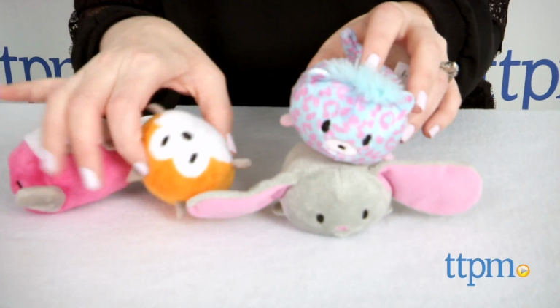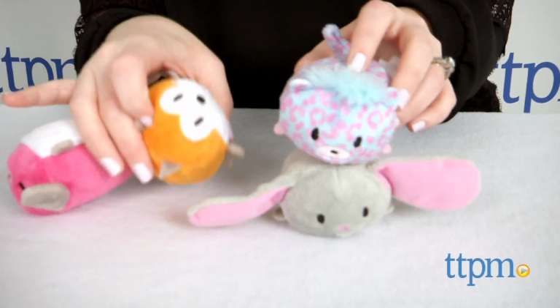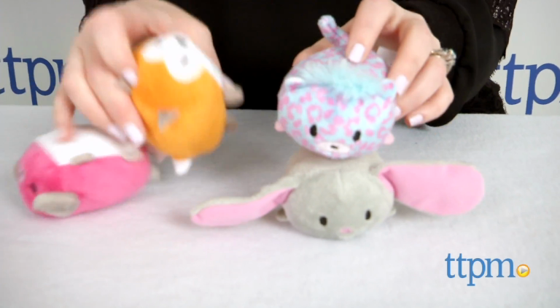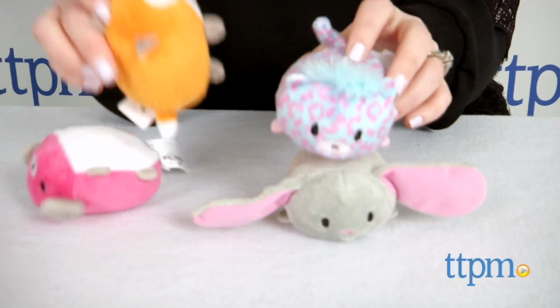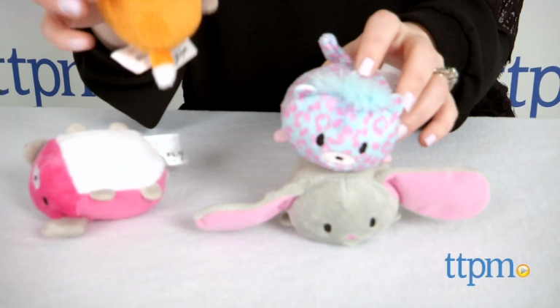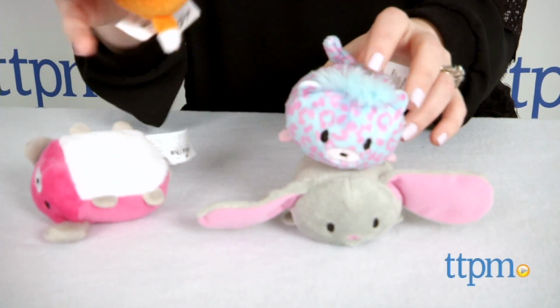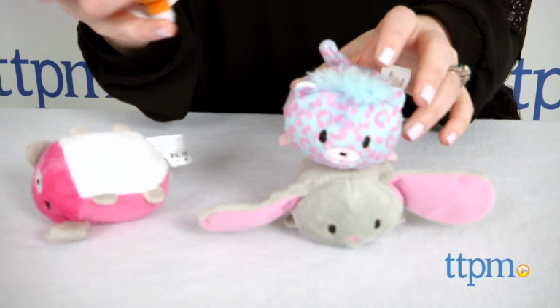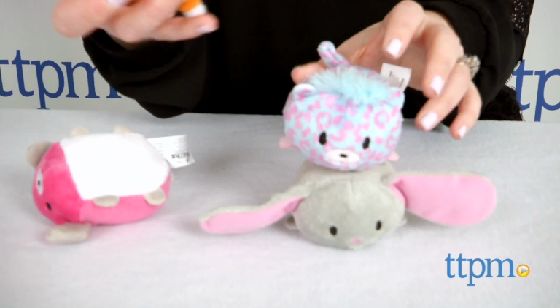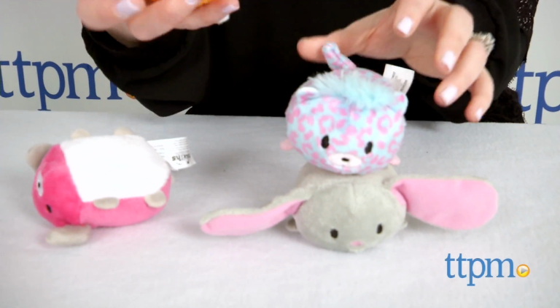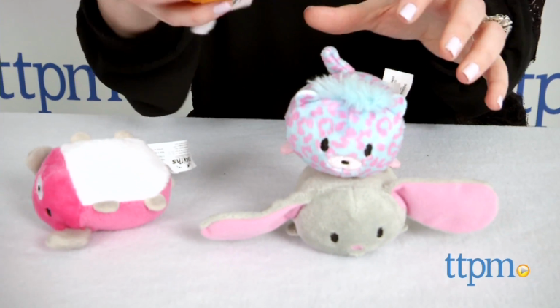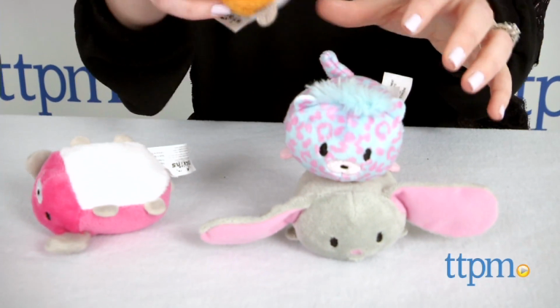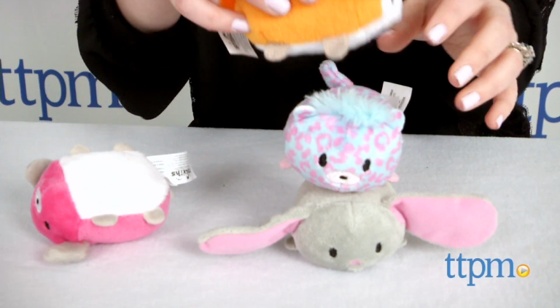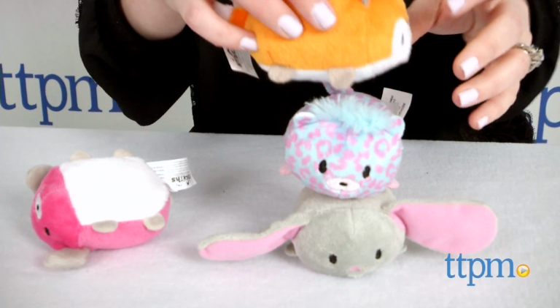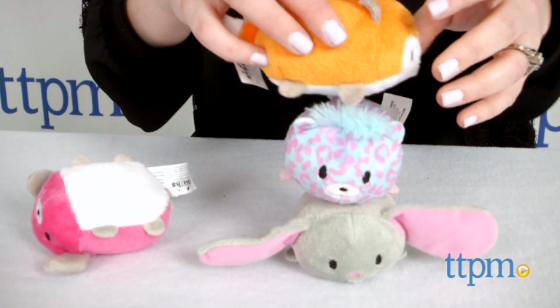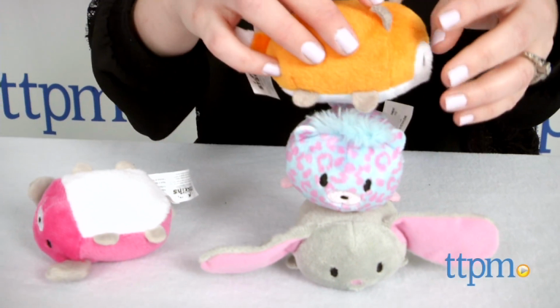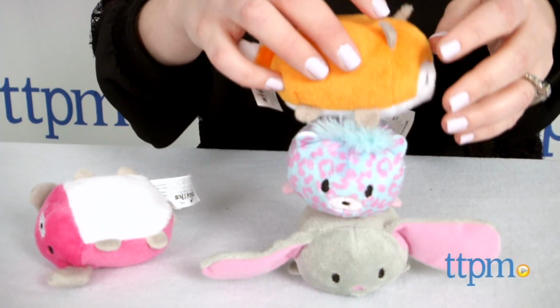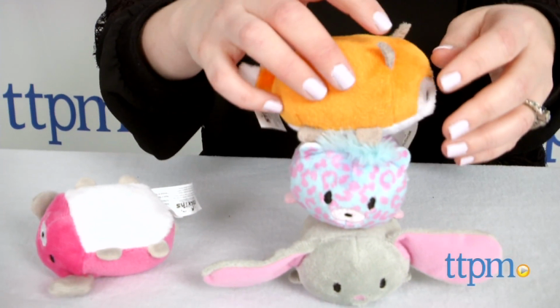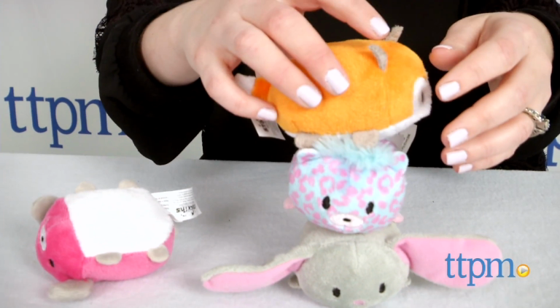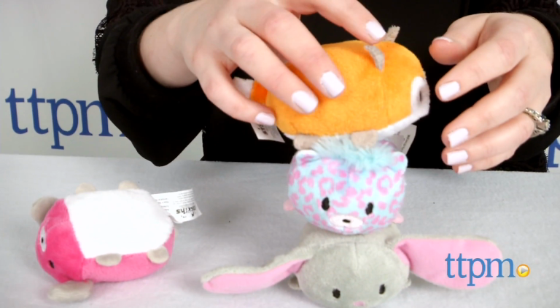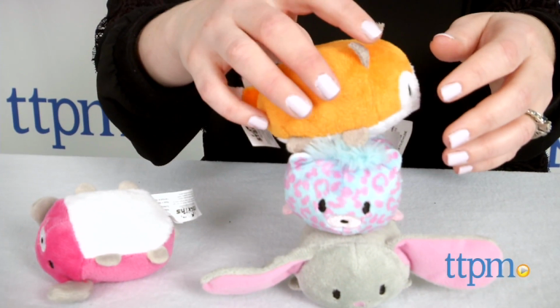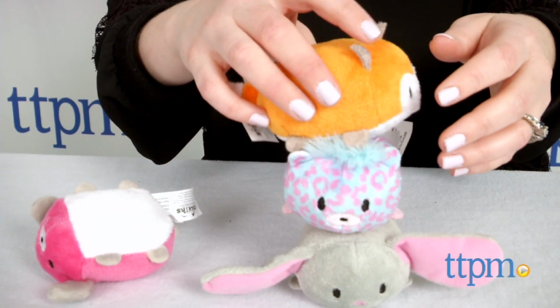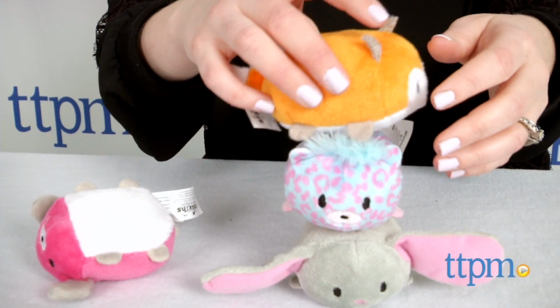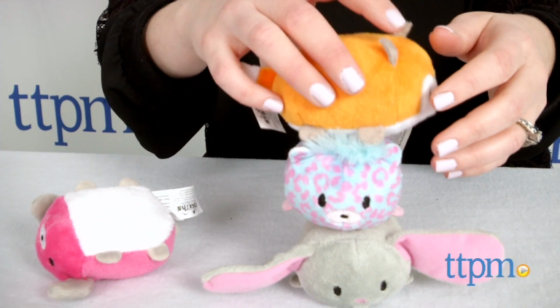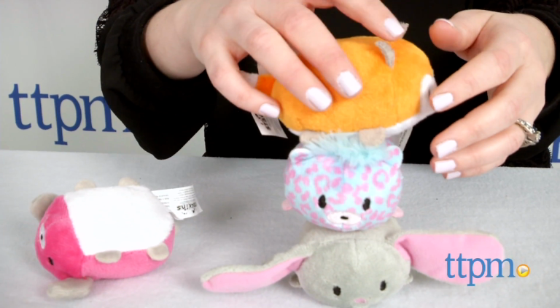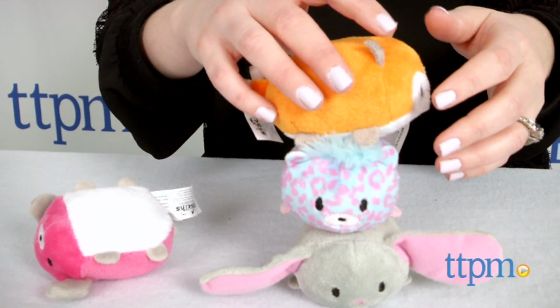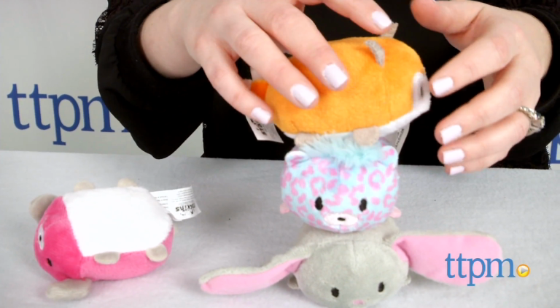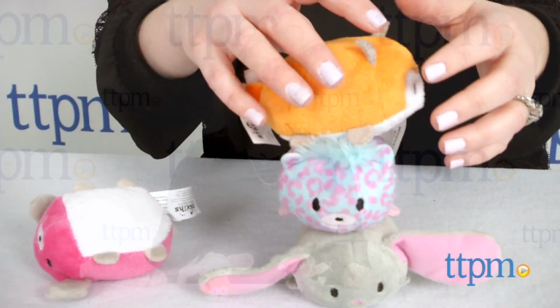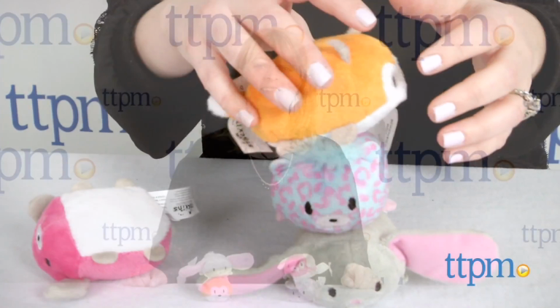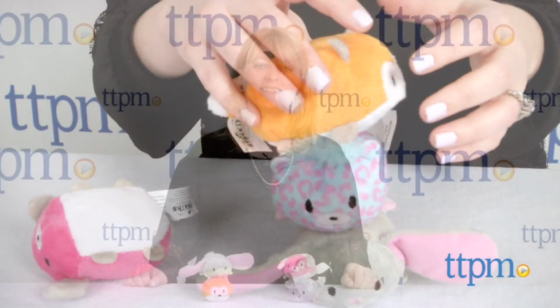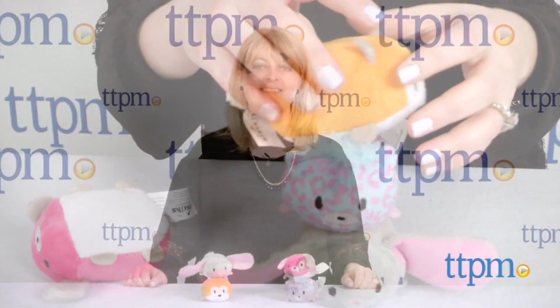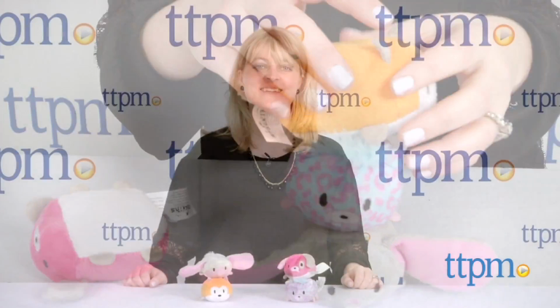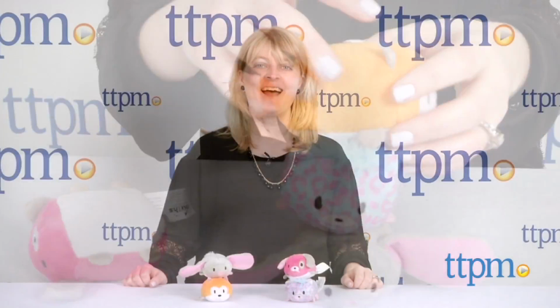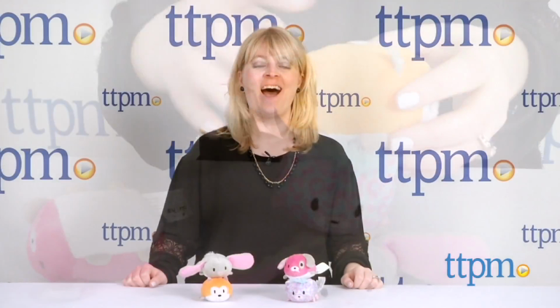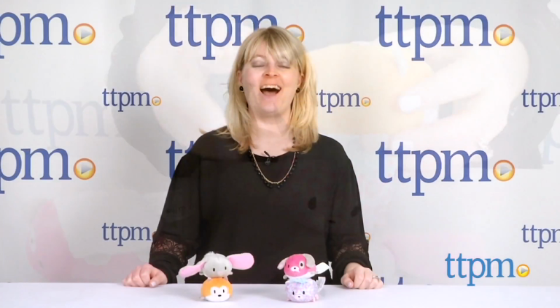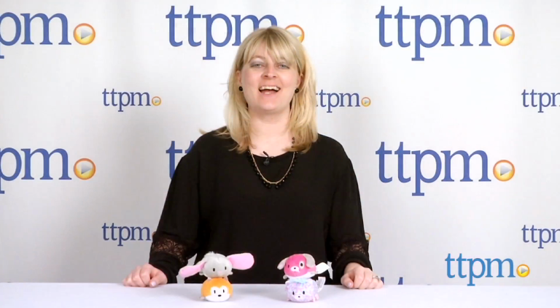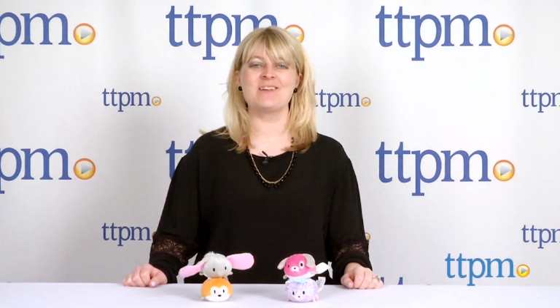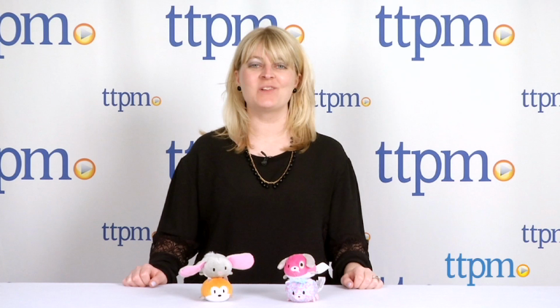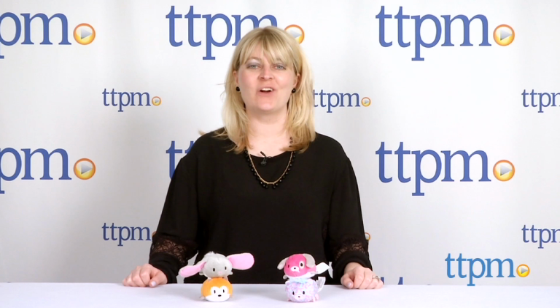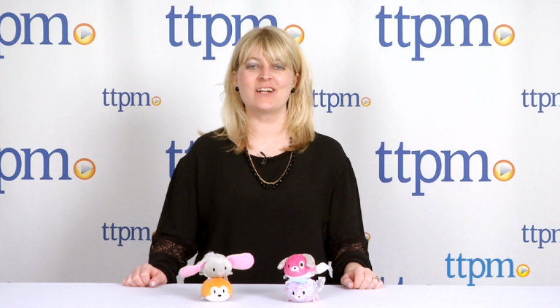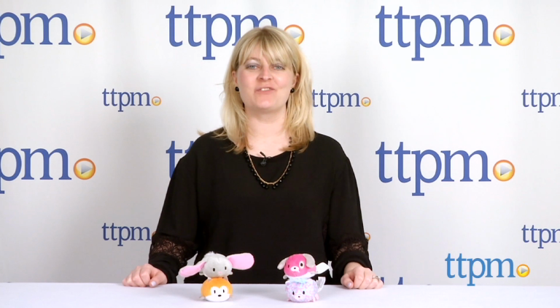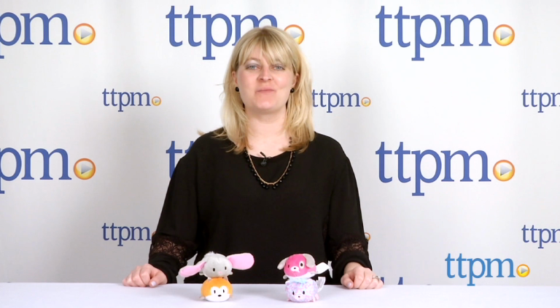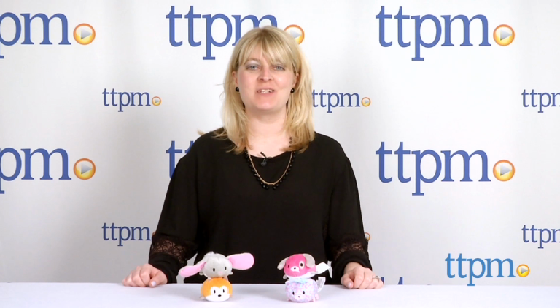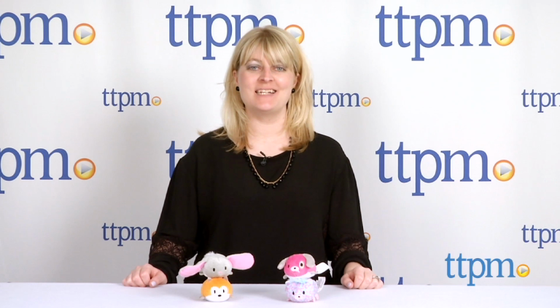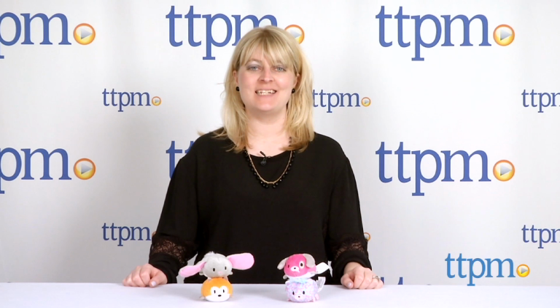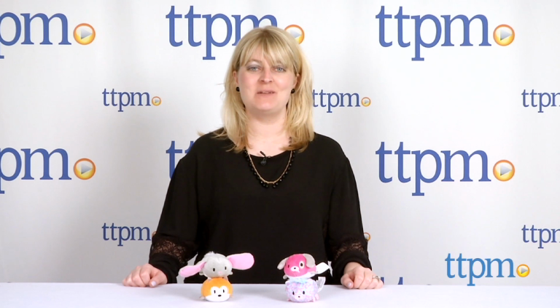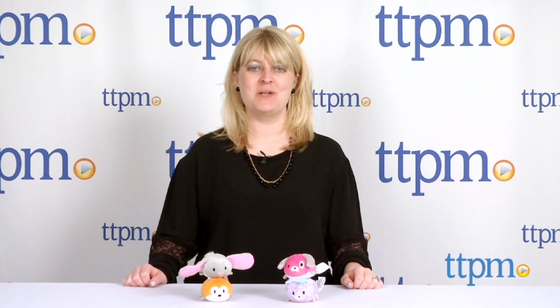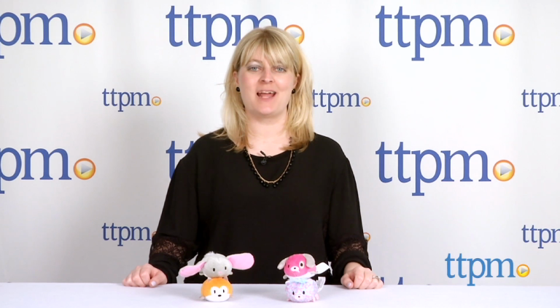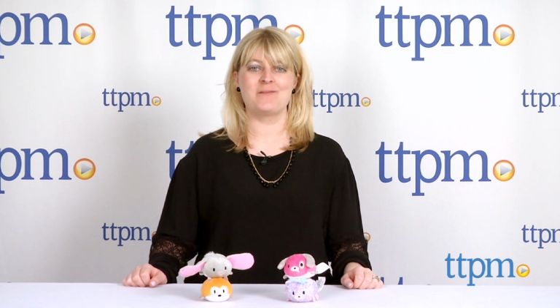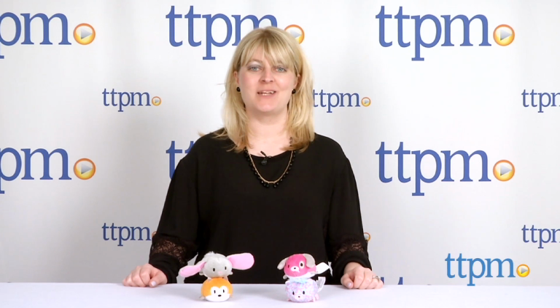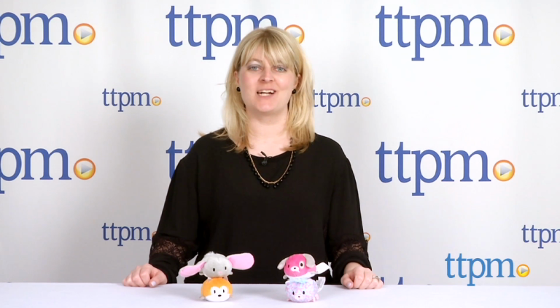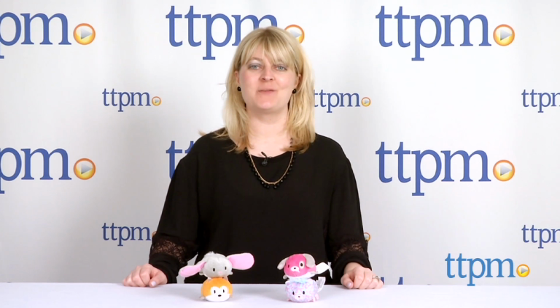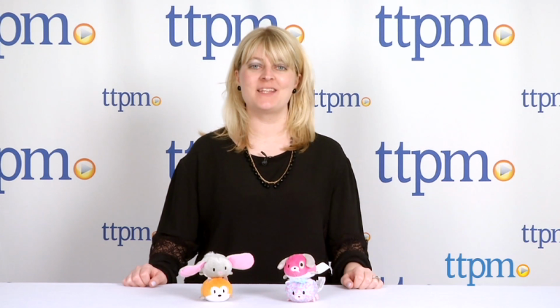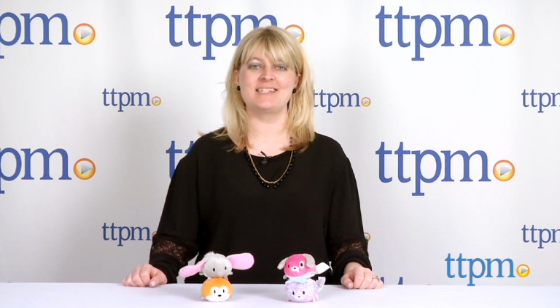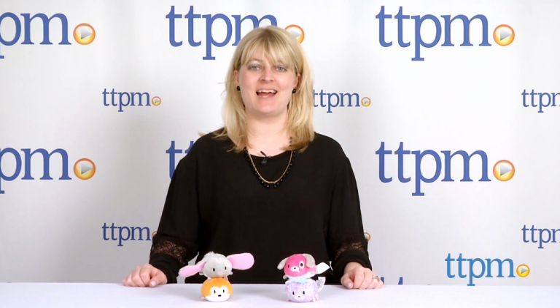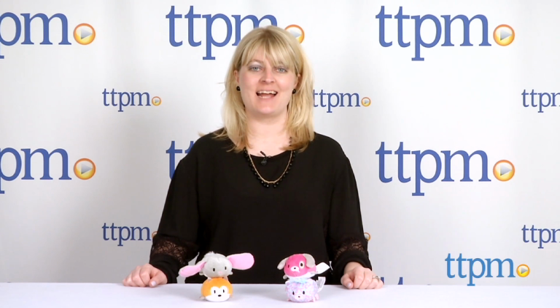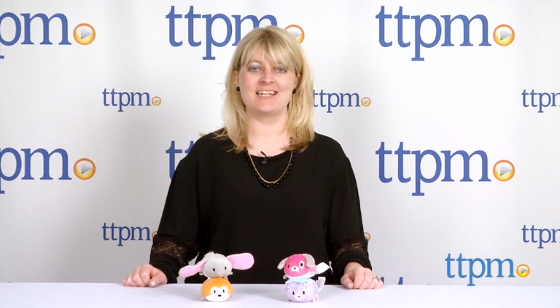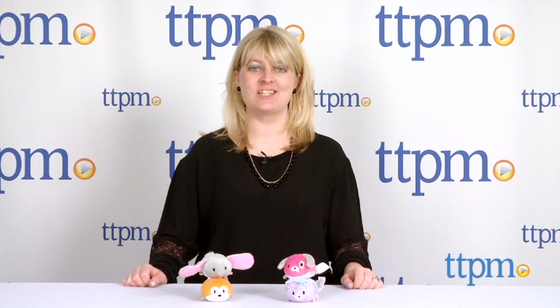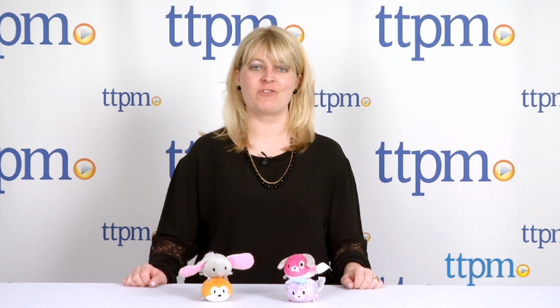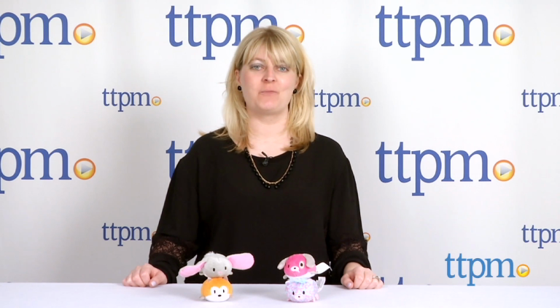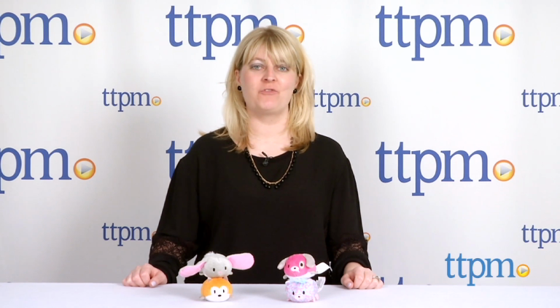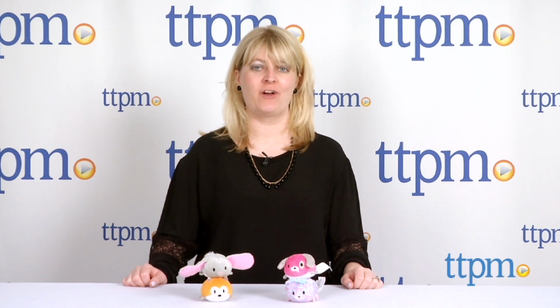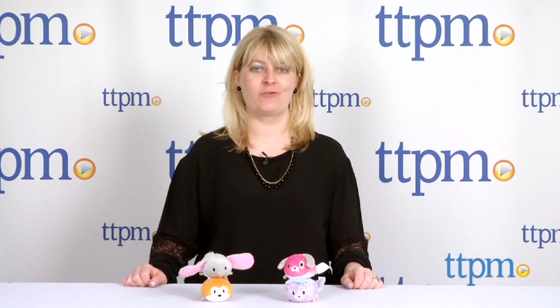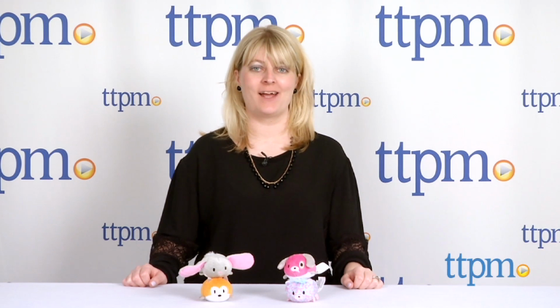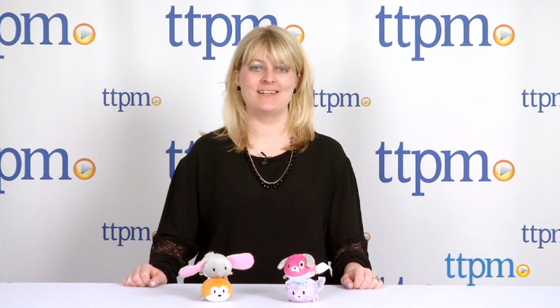Squeeze, snuggle, and stack these cute stuffed animals! Hi, I'm Laurie from TTPM here with Stackins from Funrise.